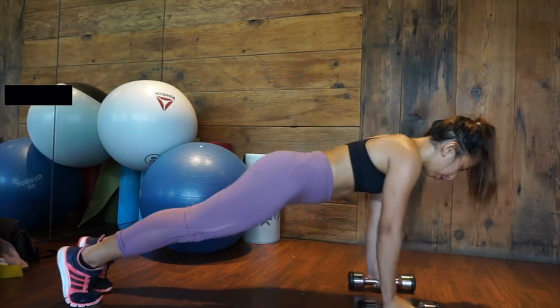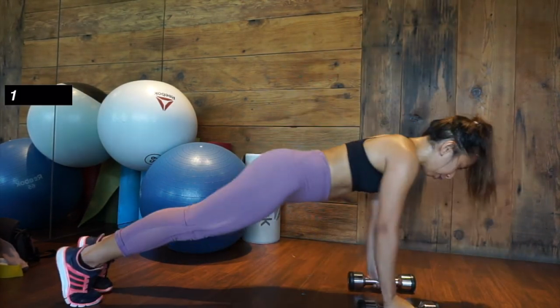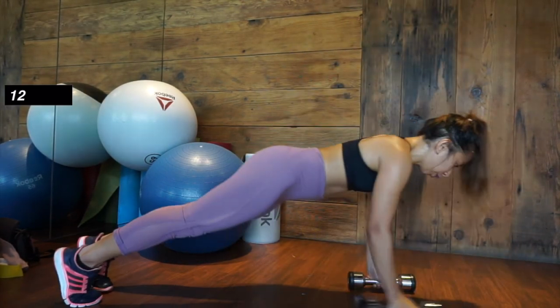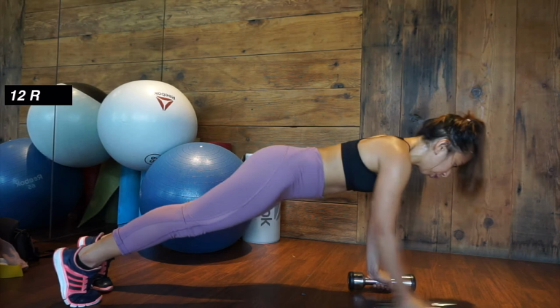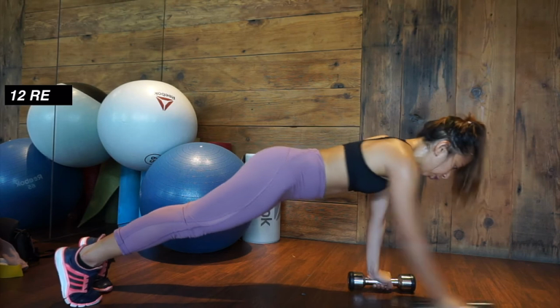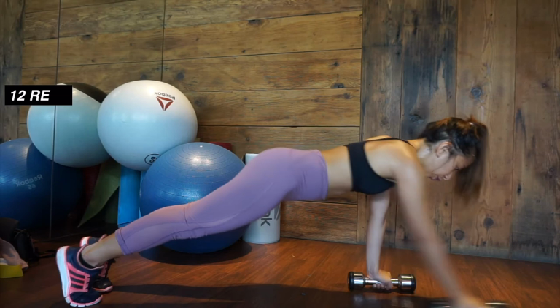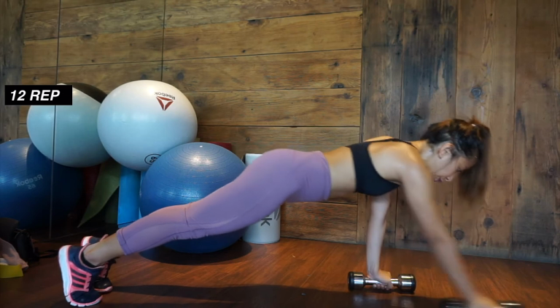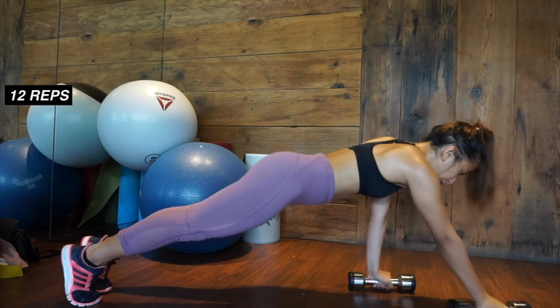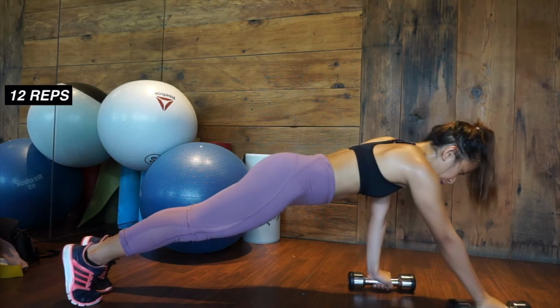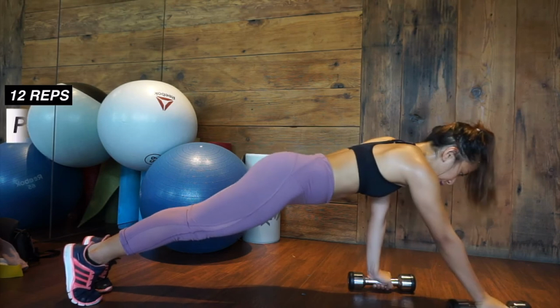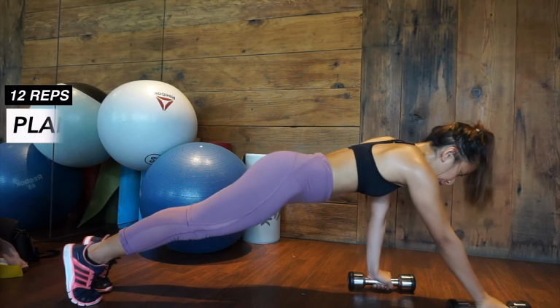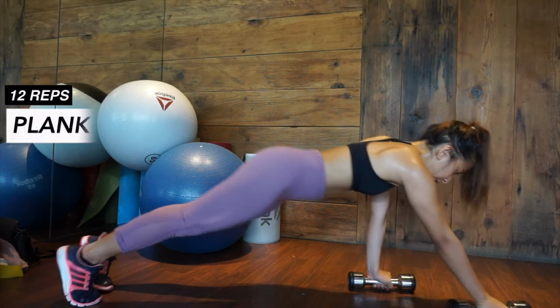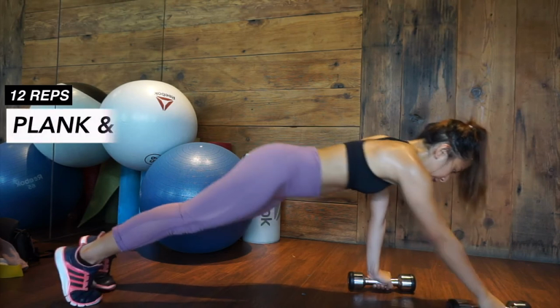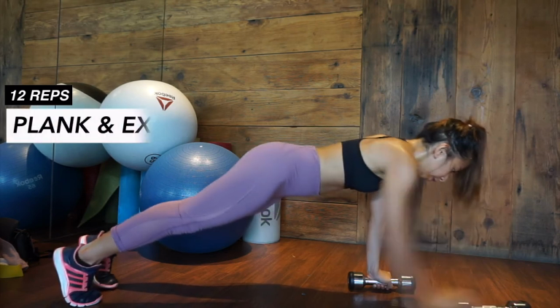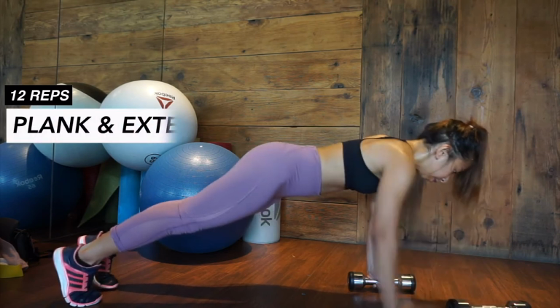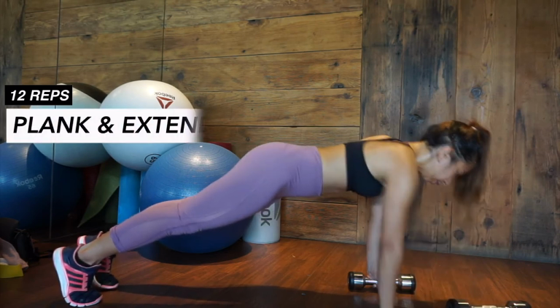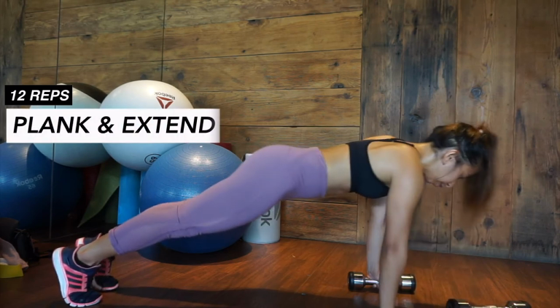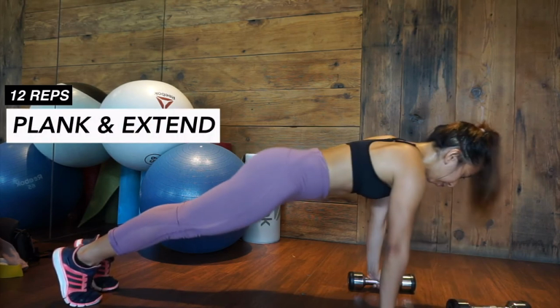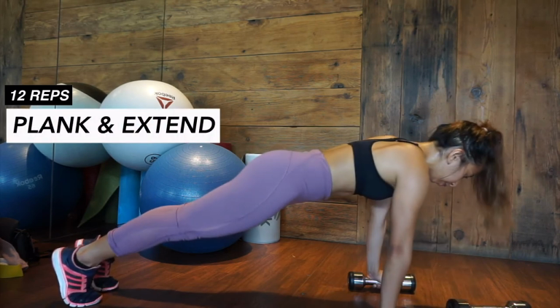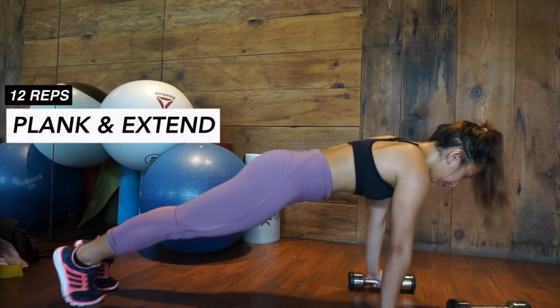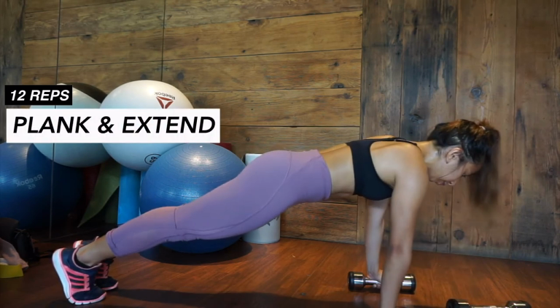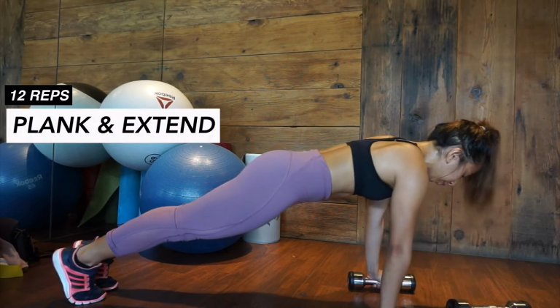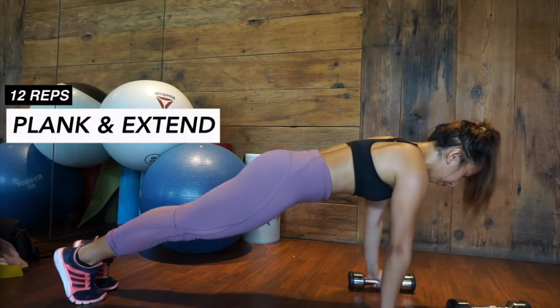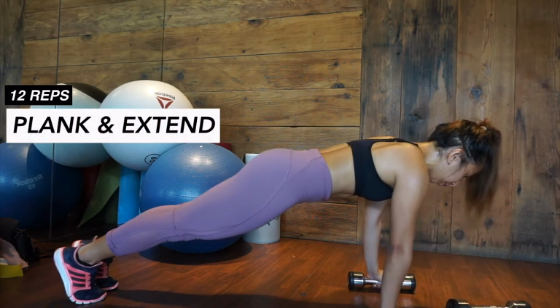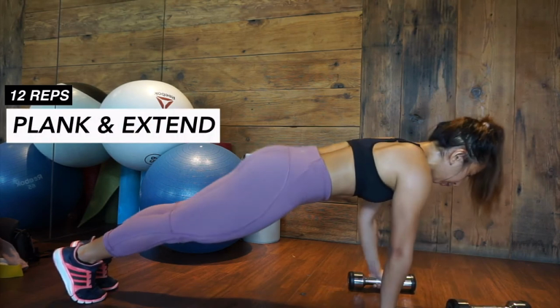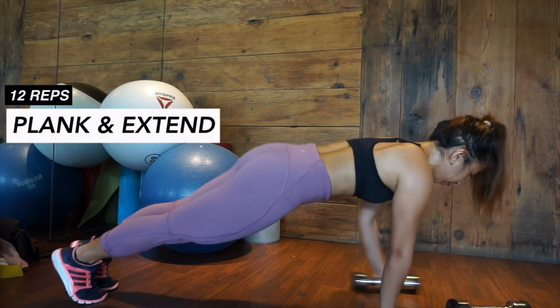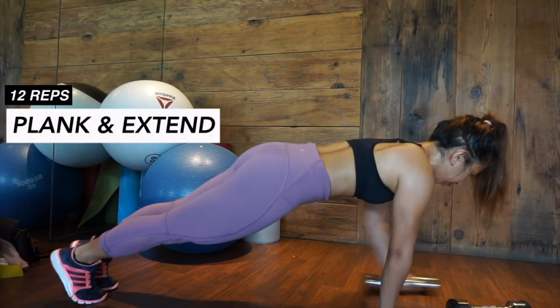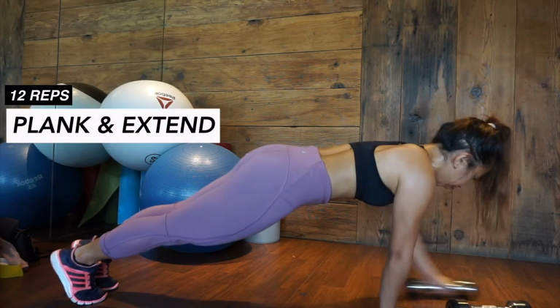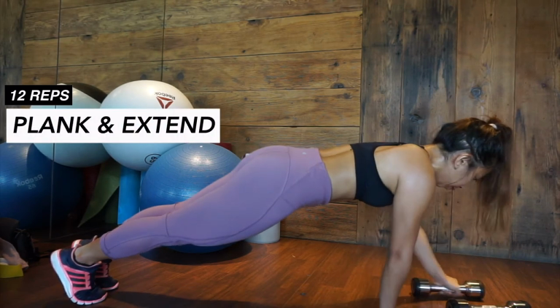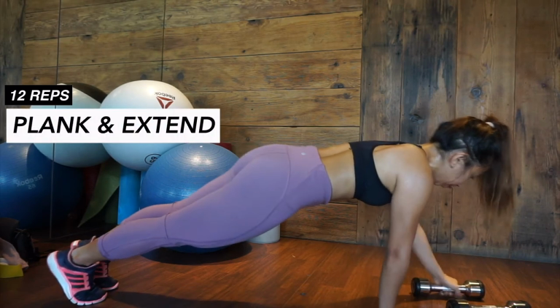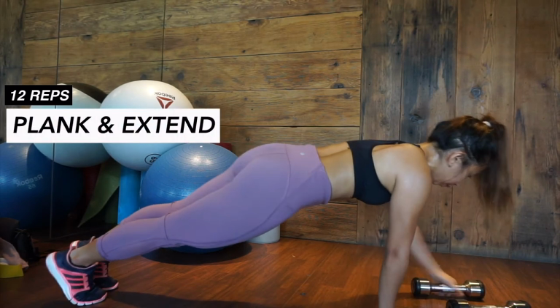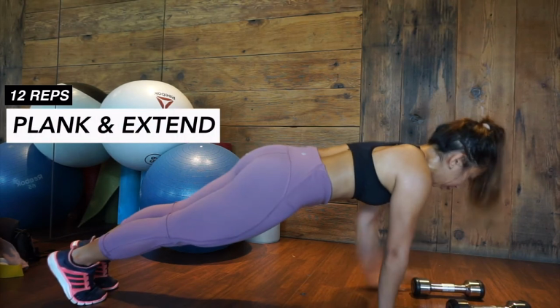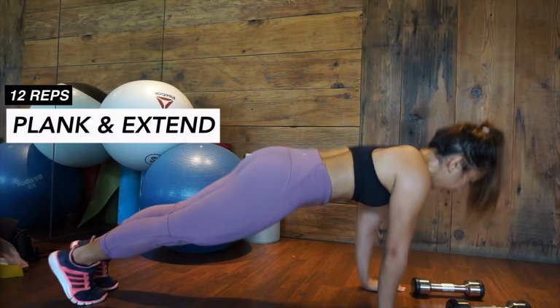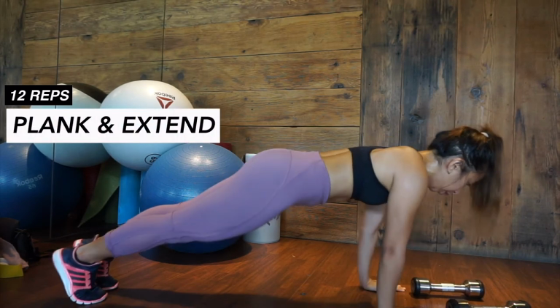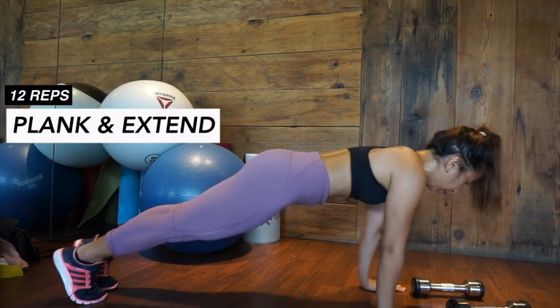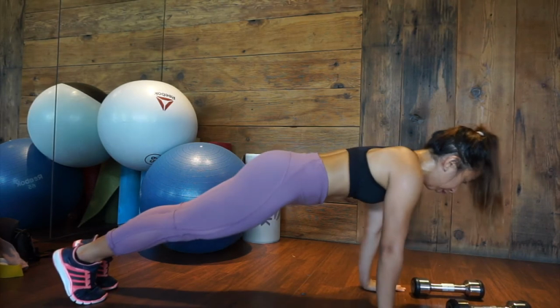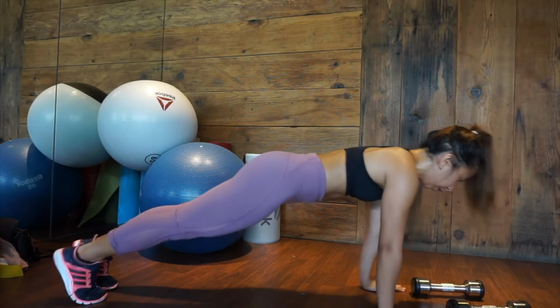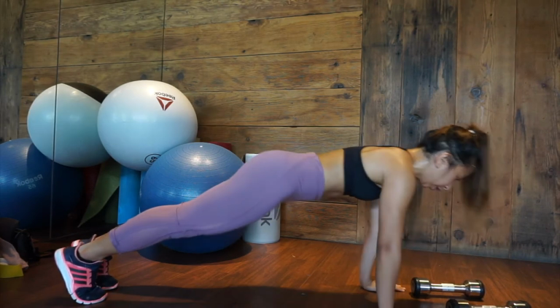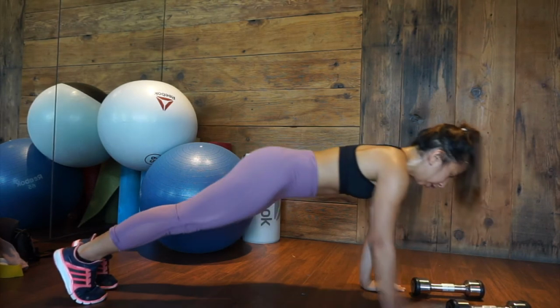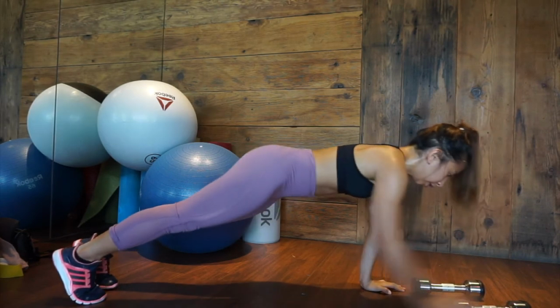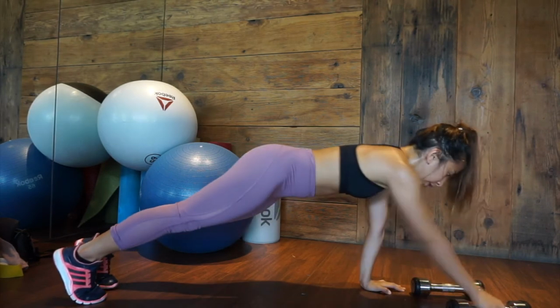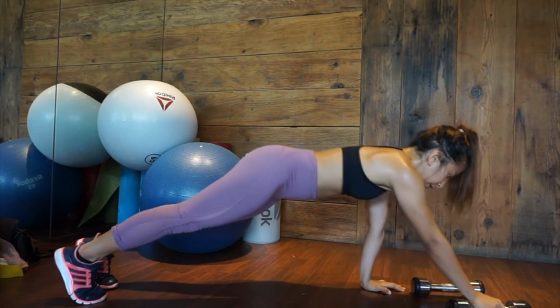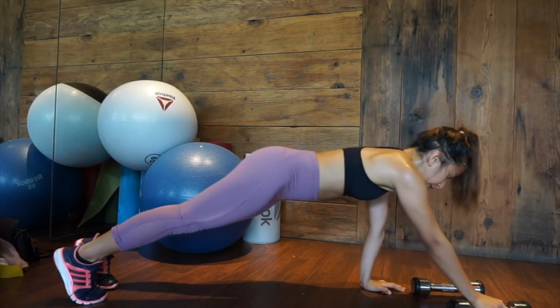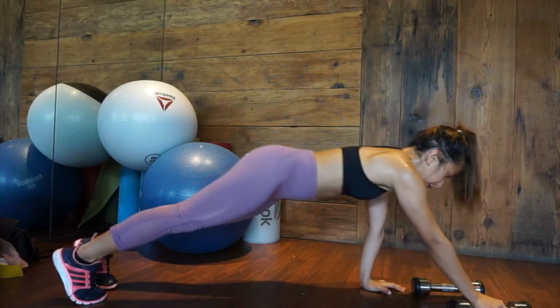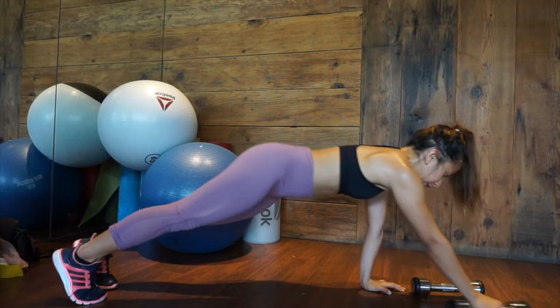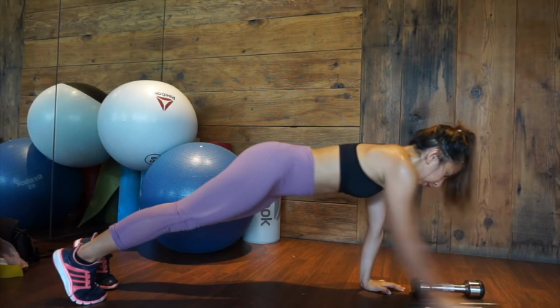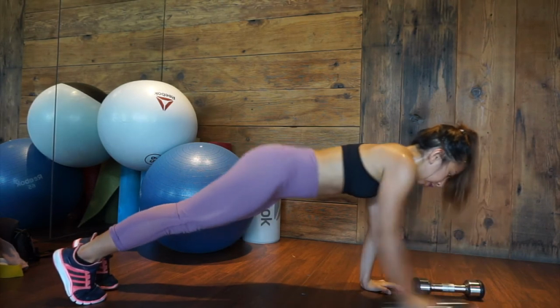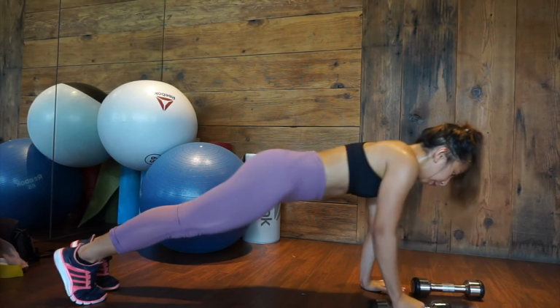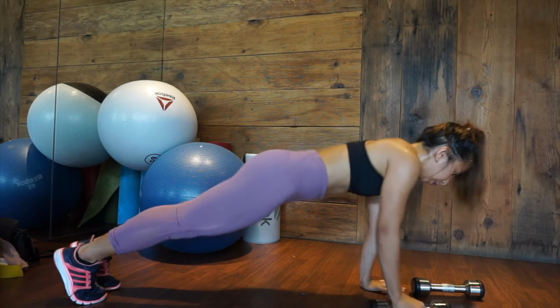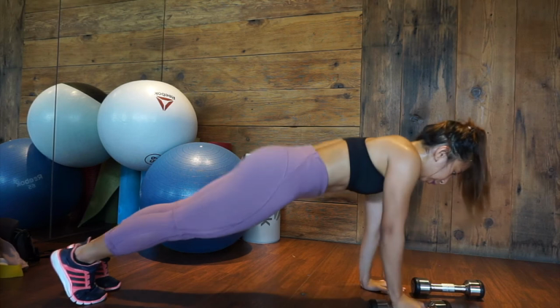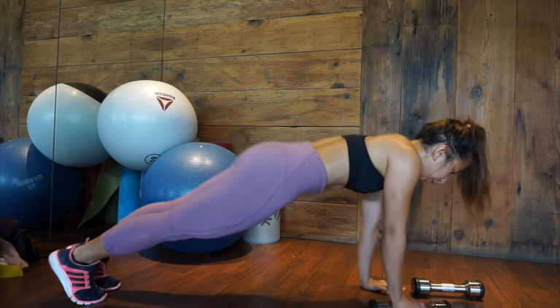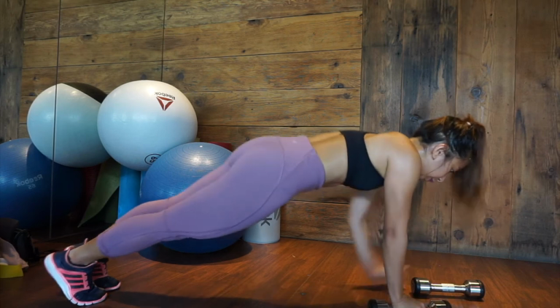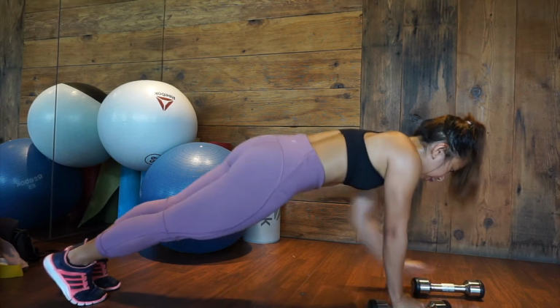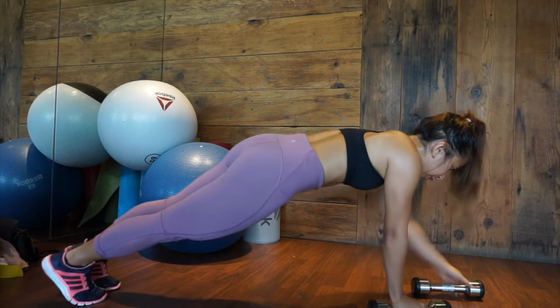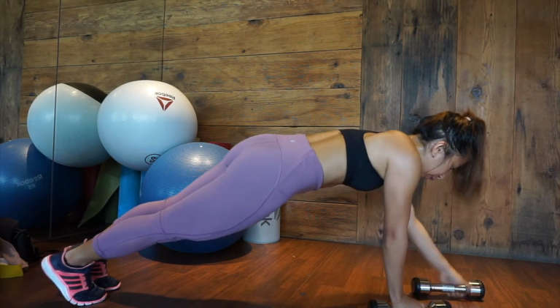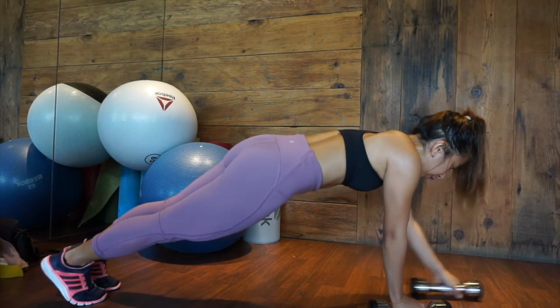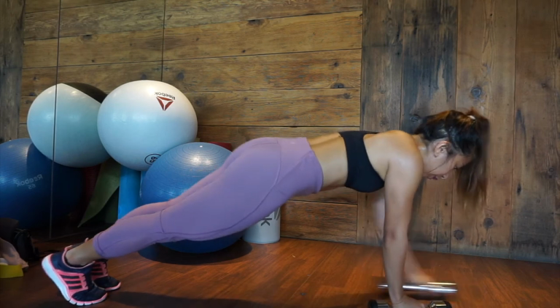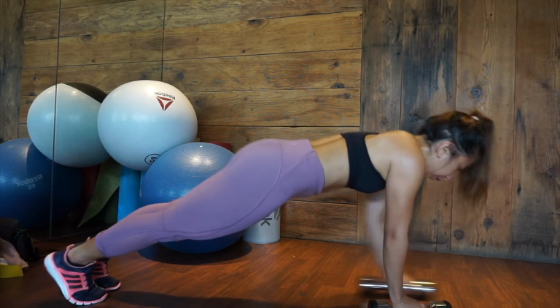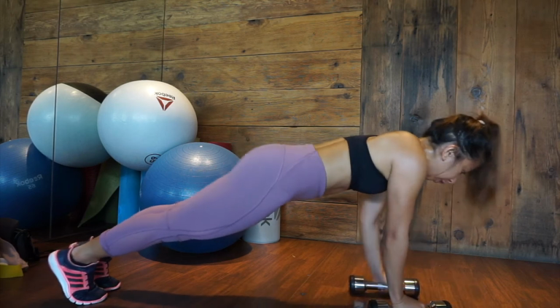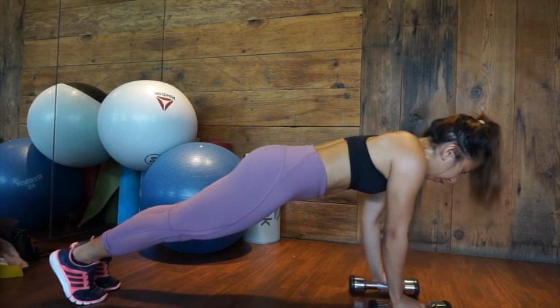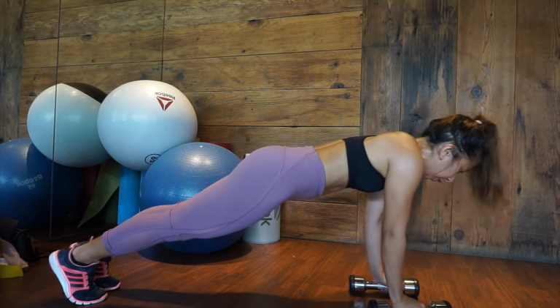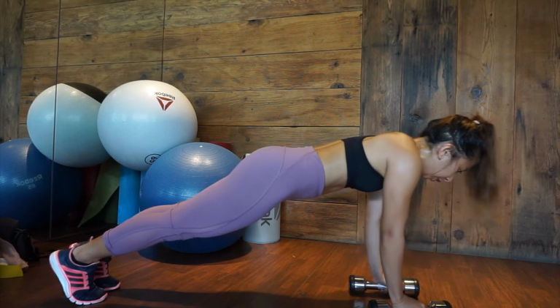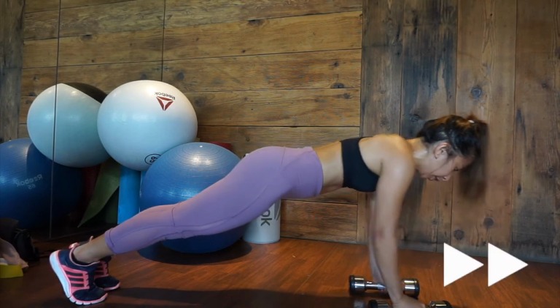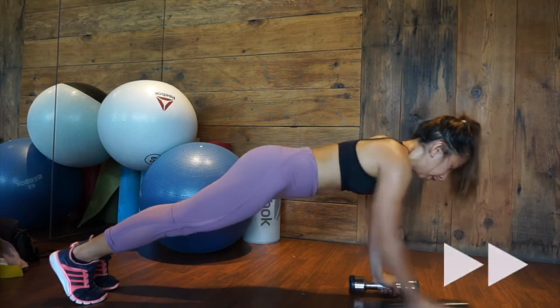Again, start in plank position while holding the dumbbells. Slide it forward one at a time then slide it backward one at a time.